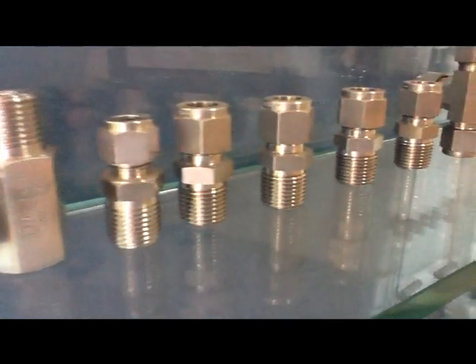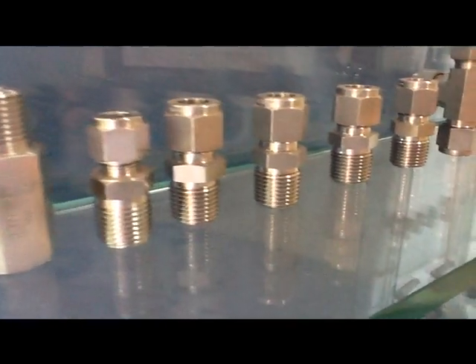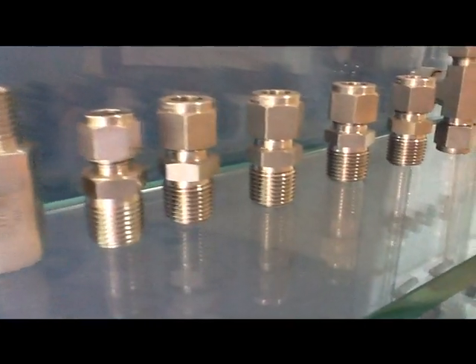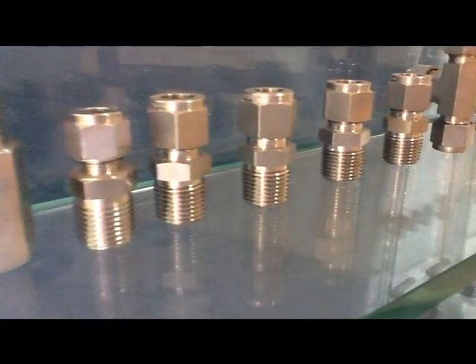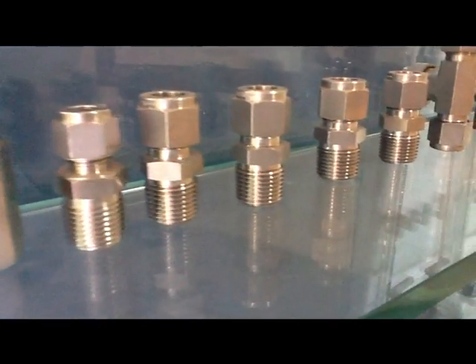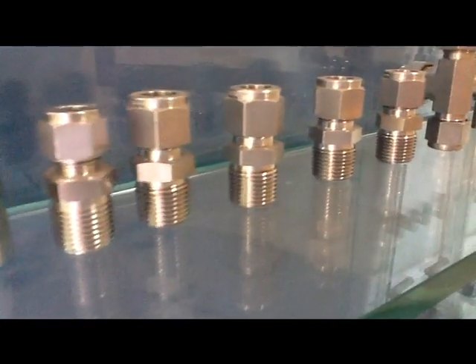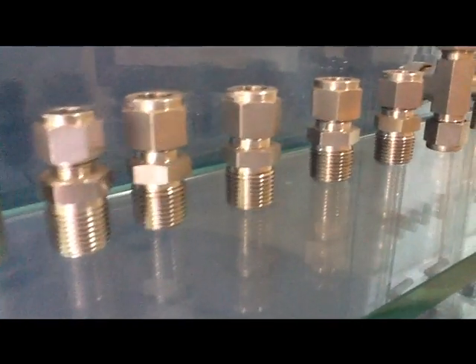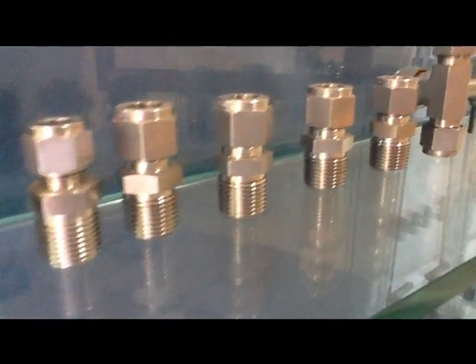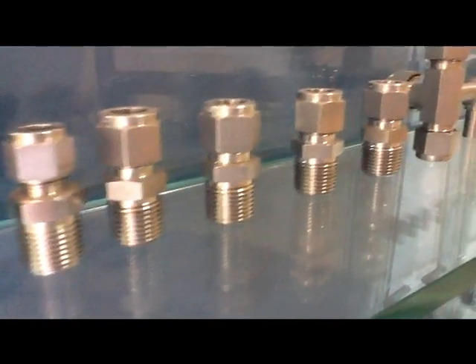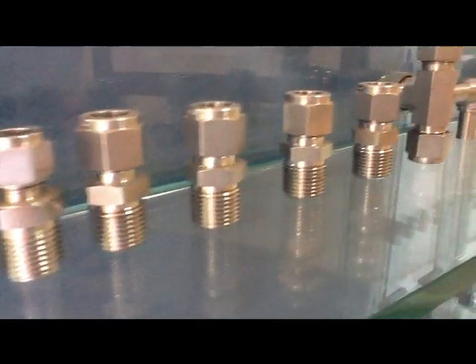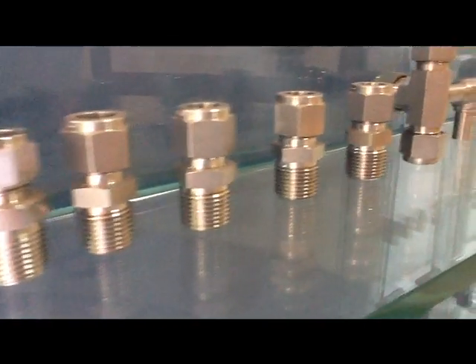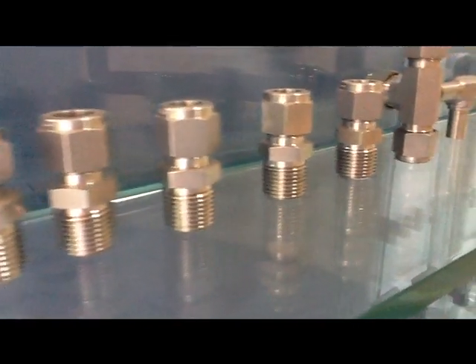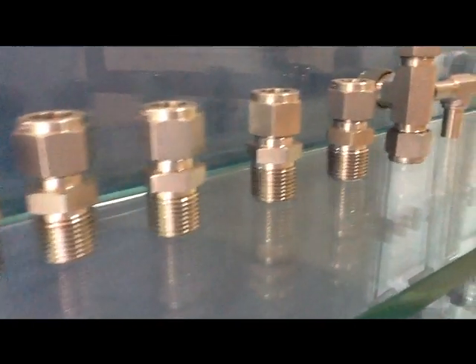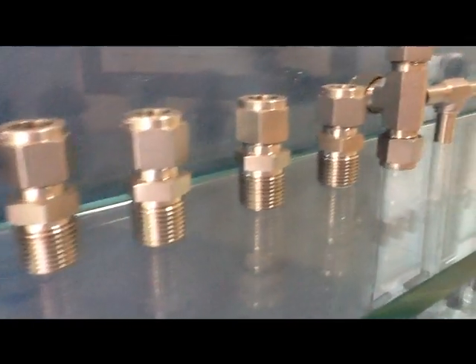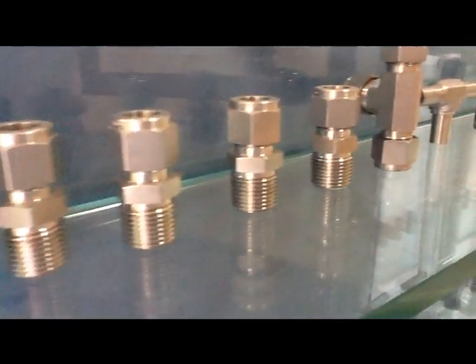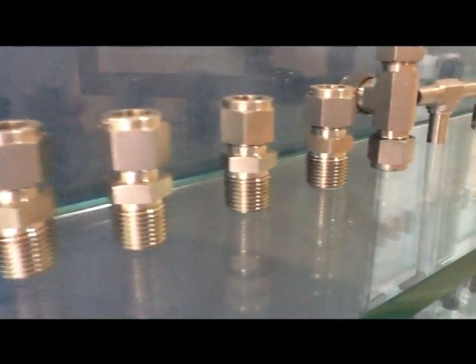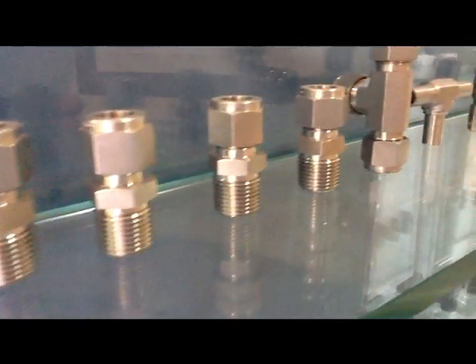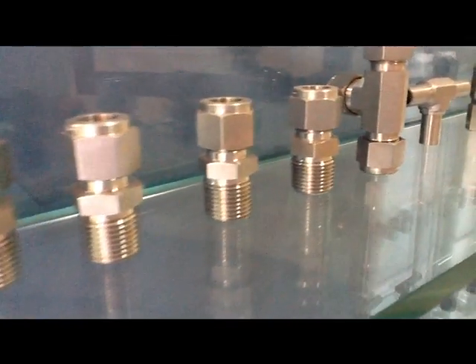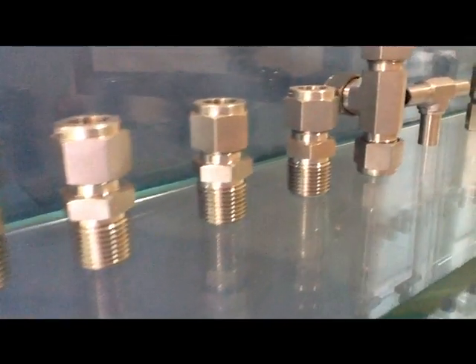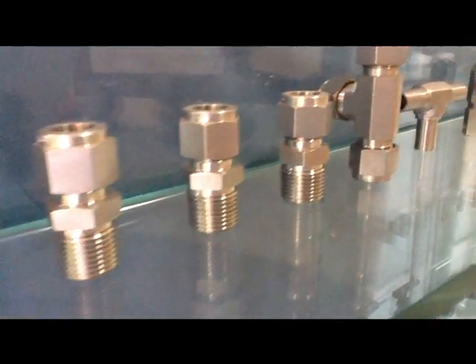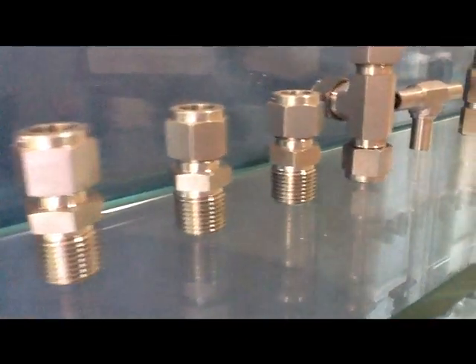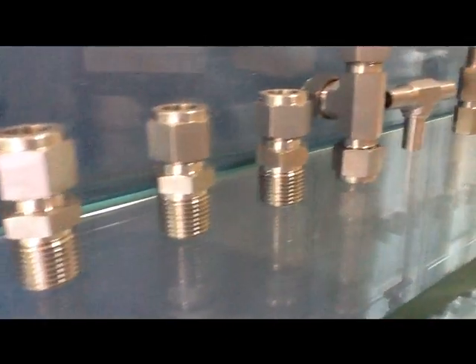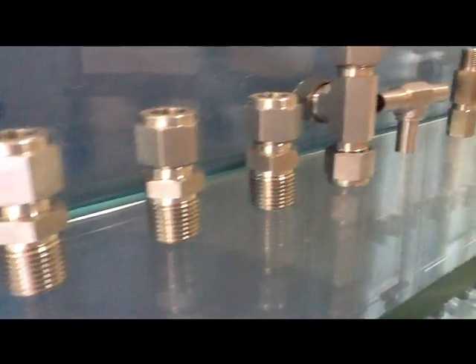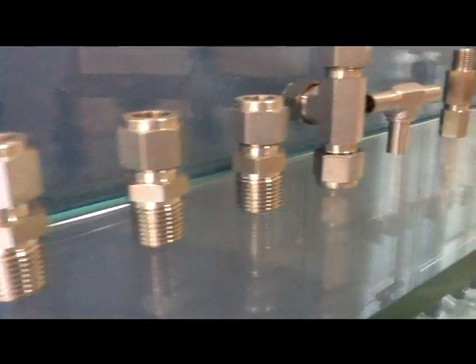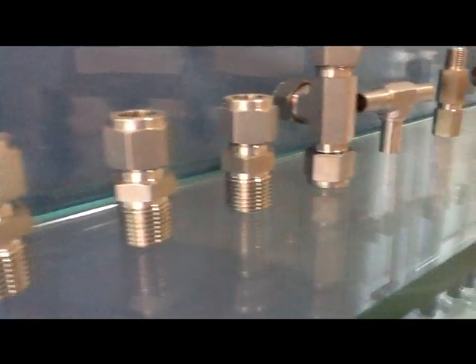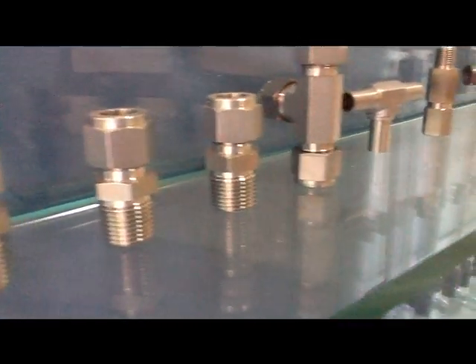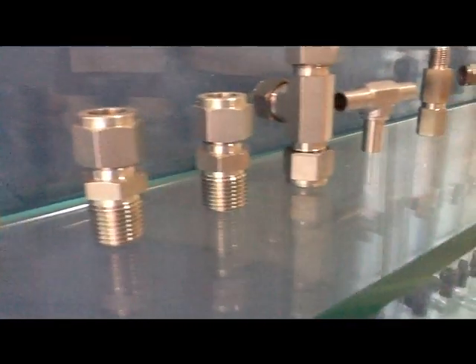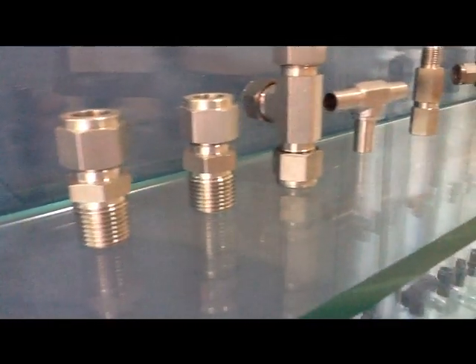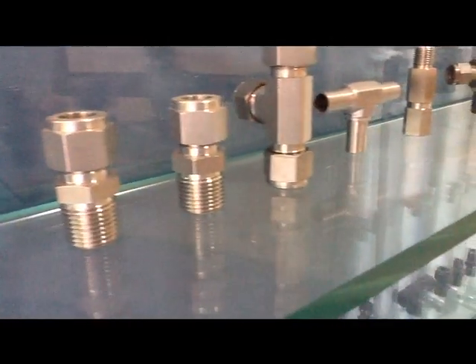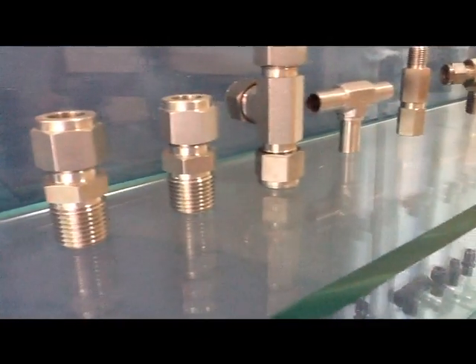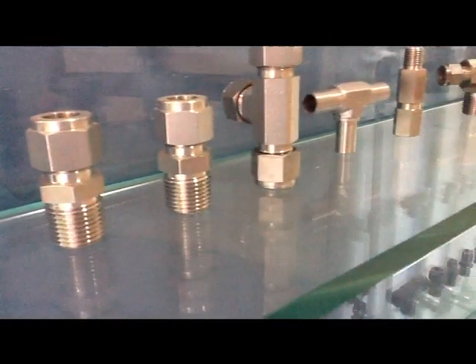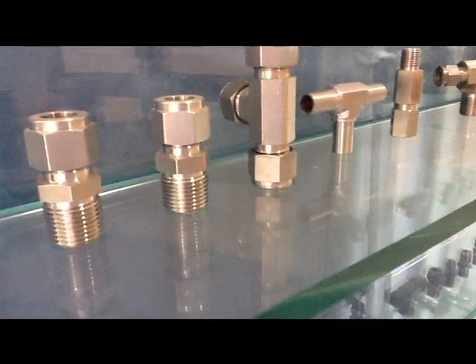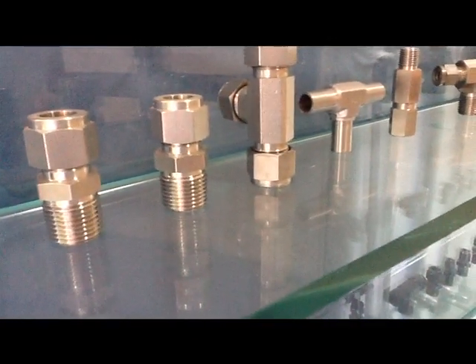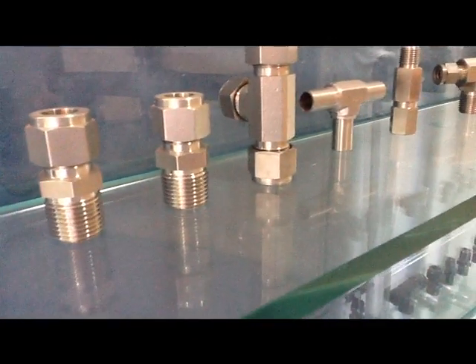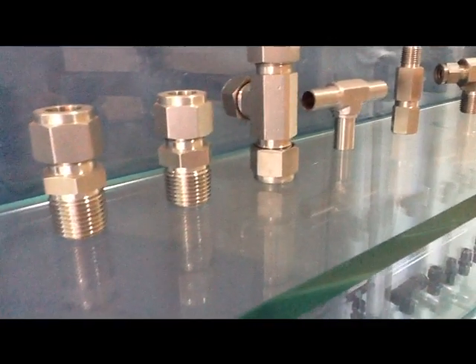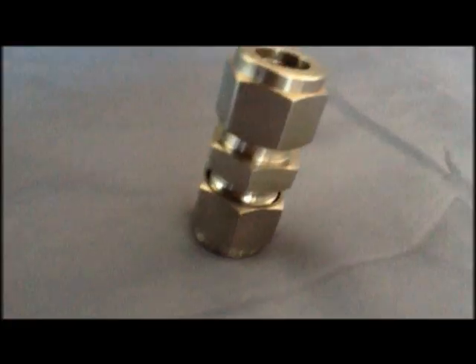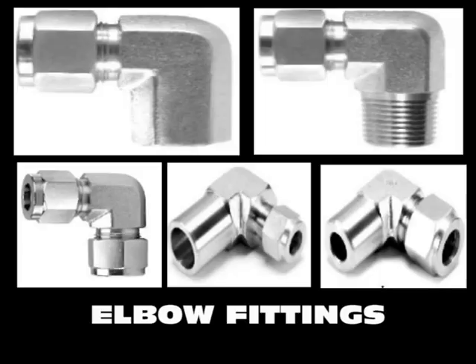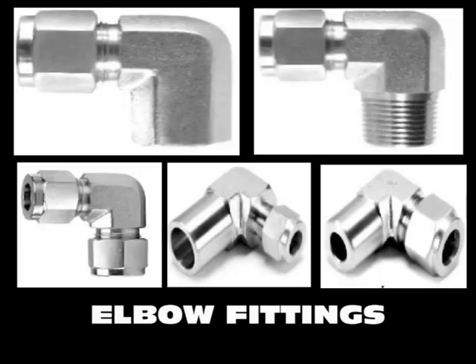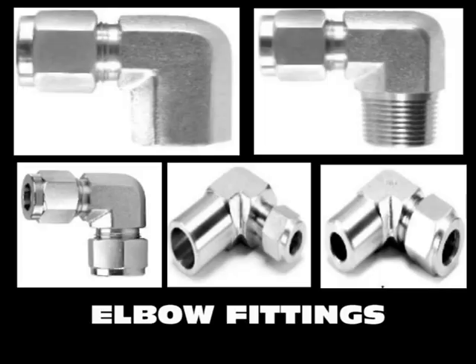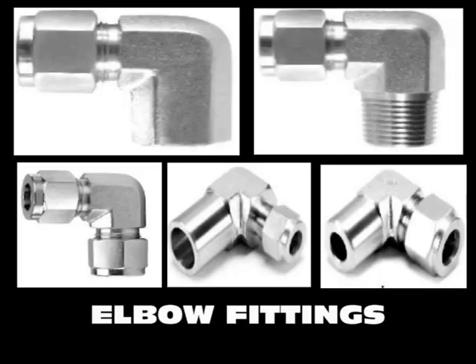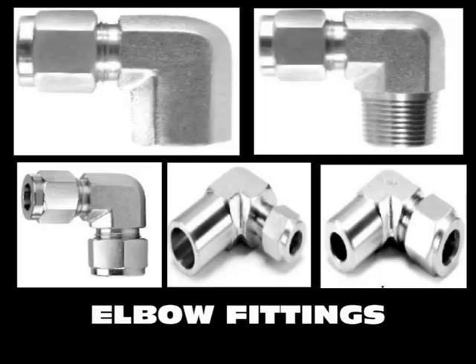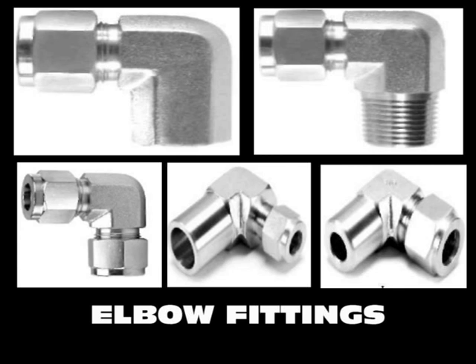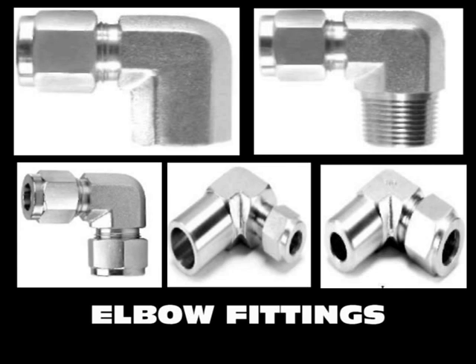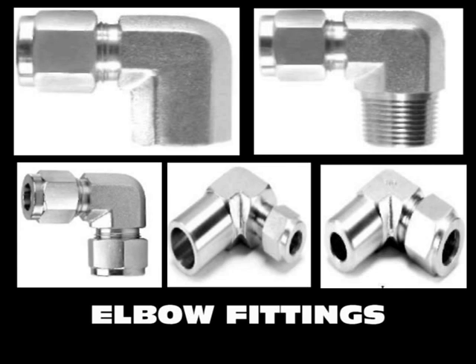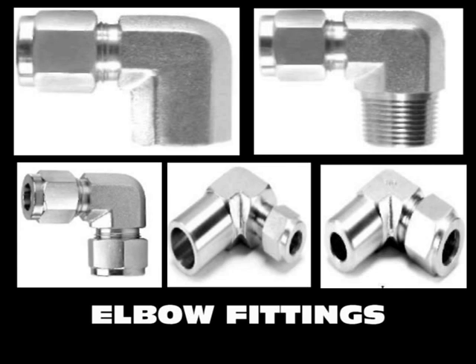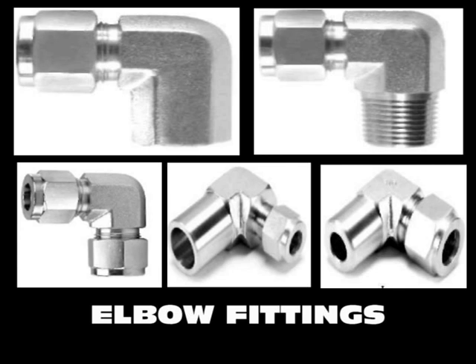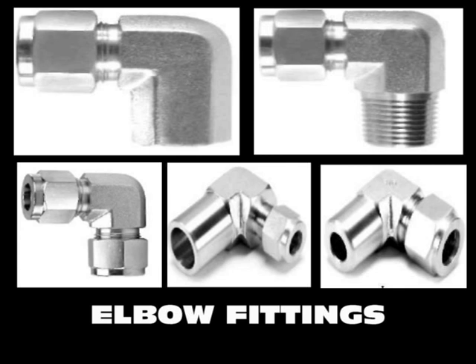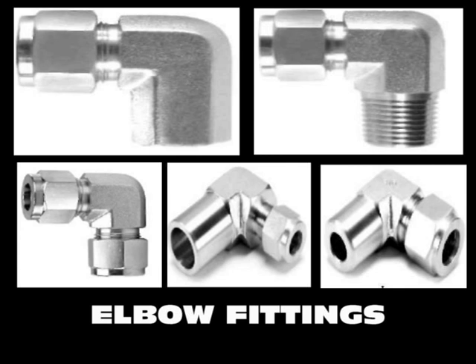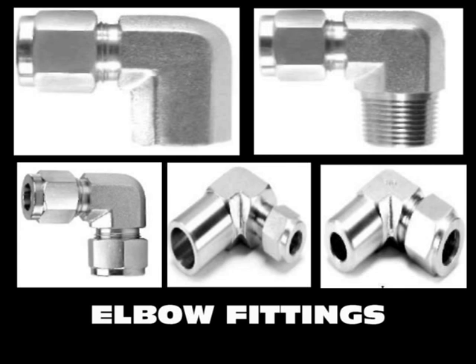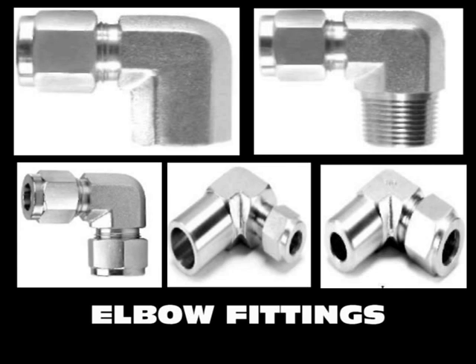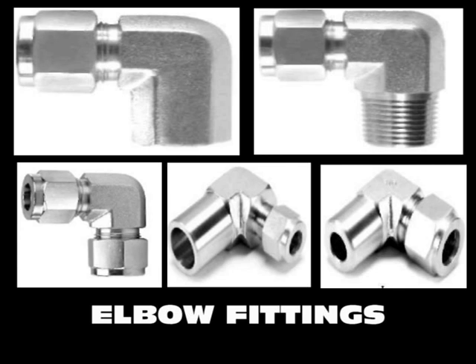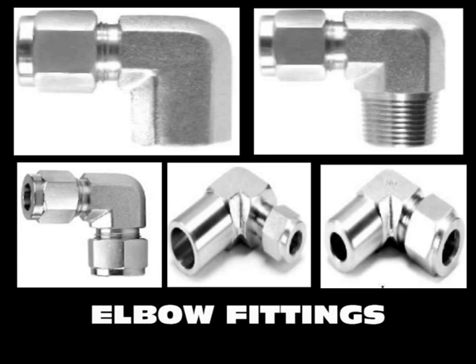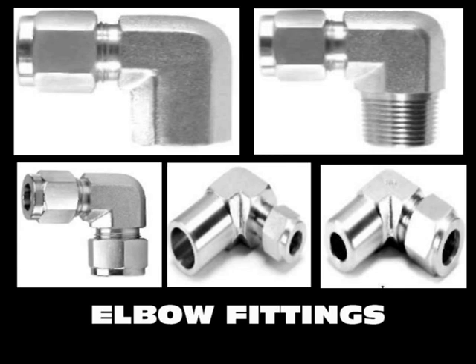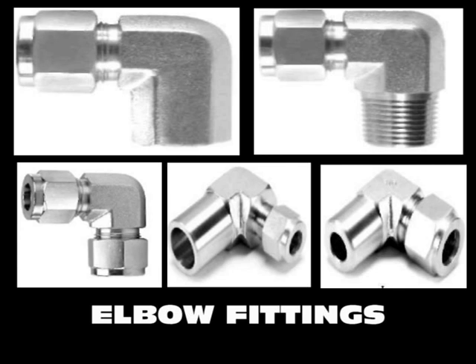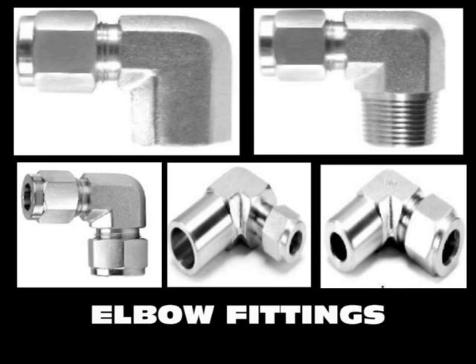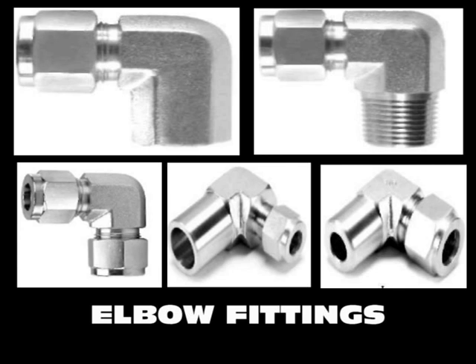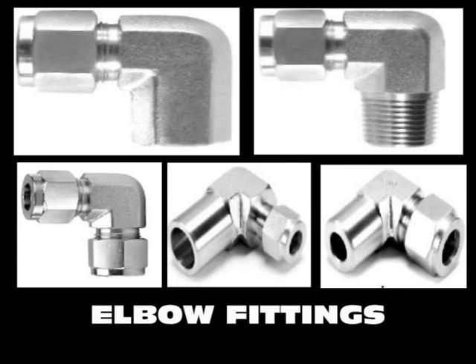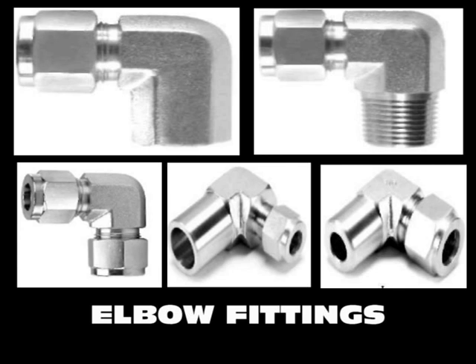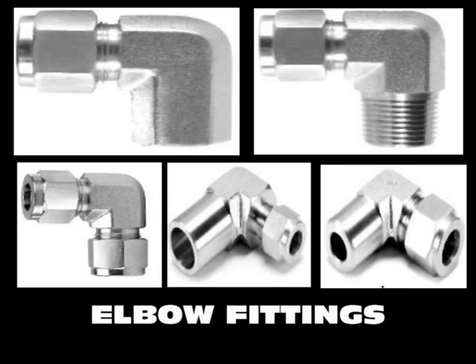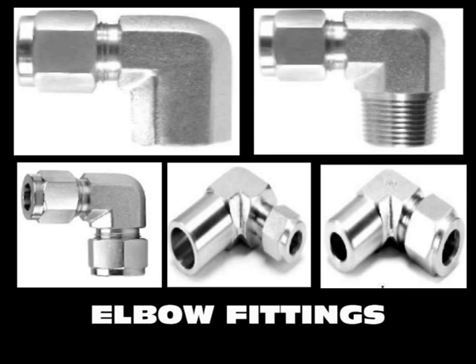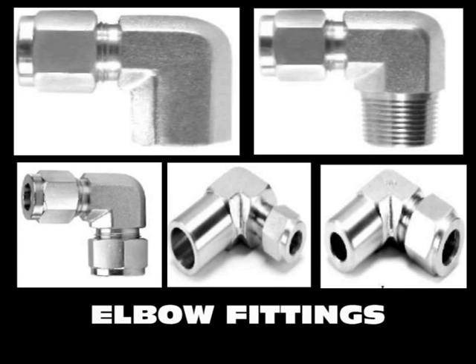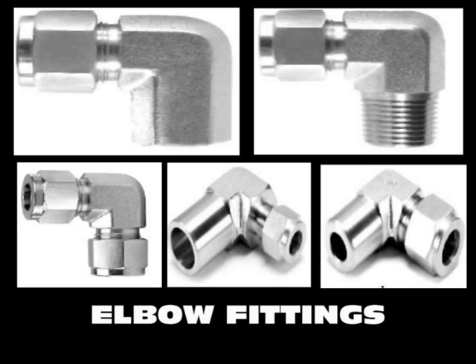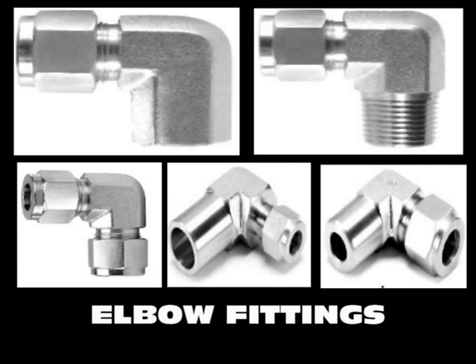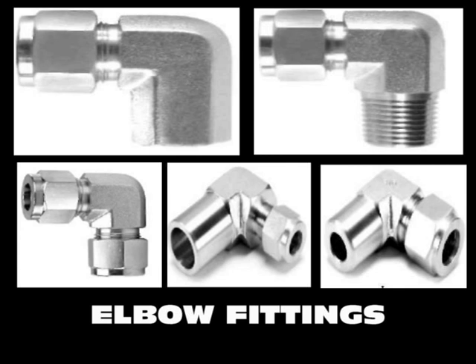Our elbow fittings include male elbow, female elbow, union elbow and others.